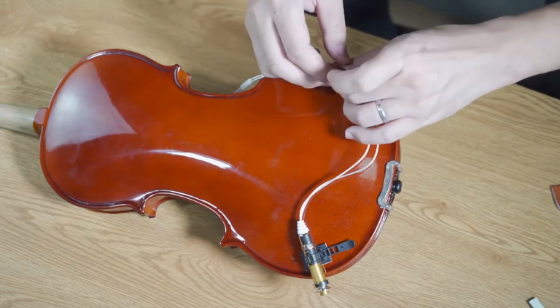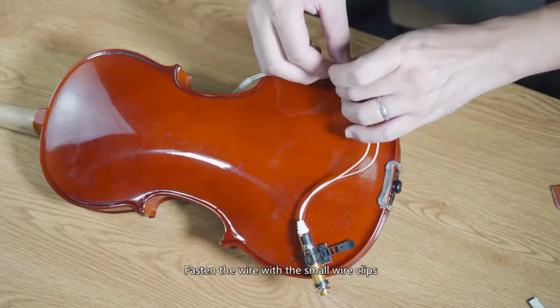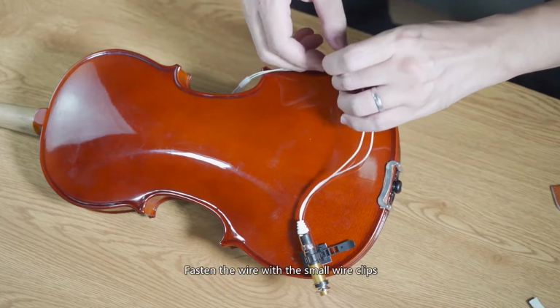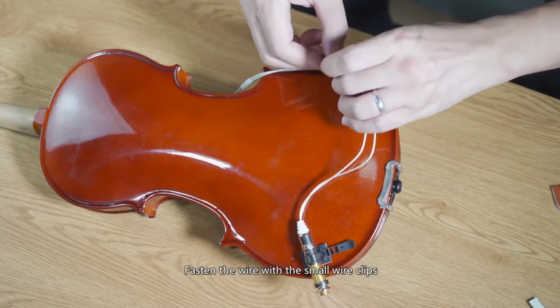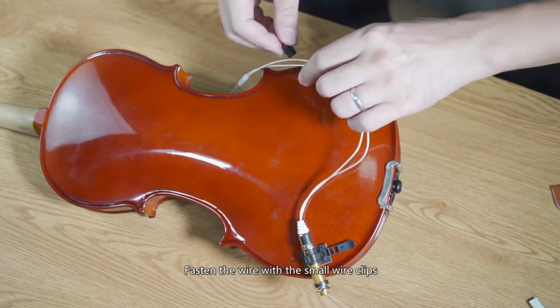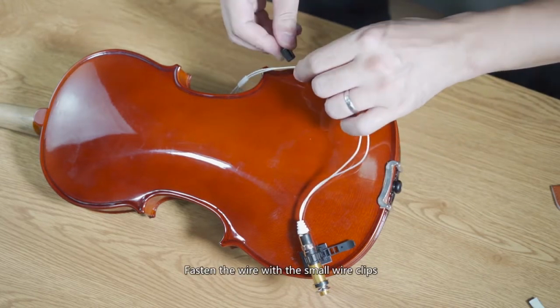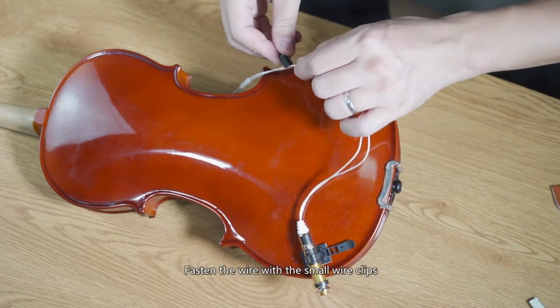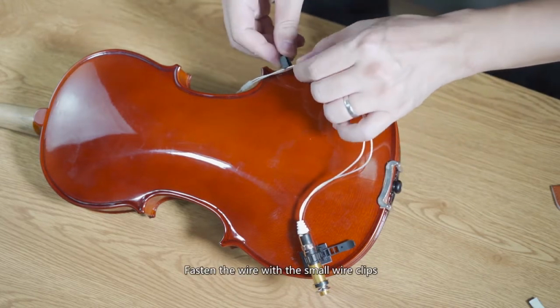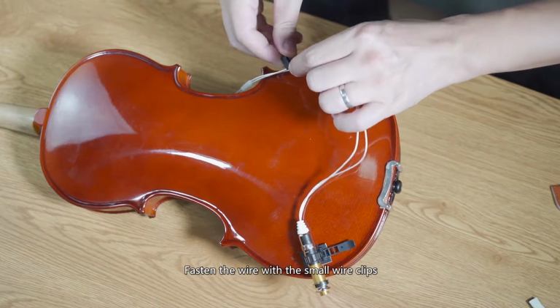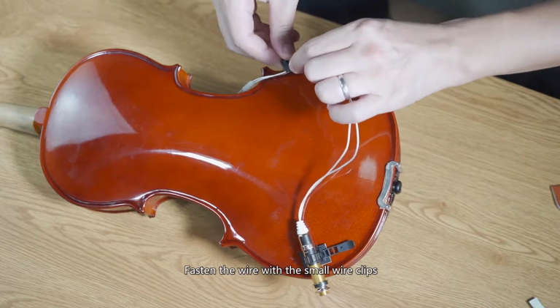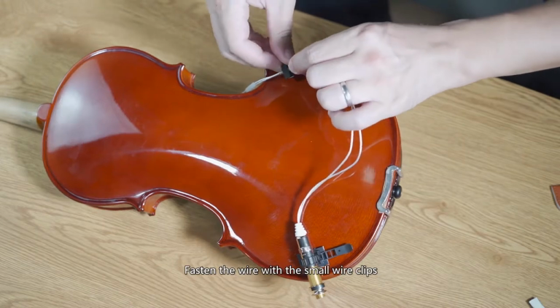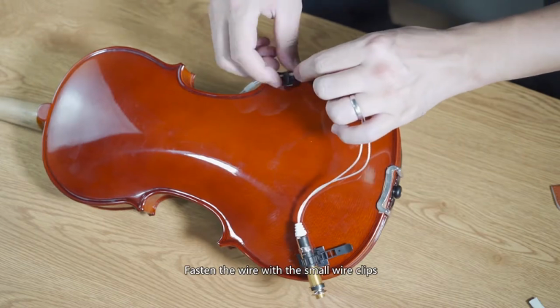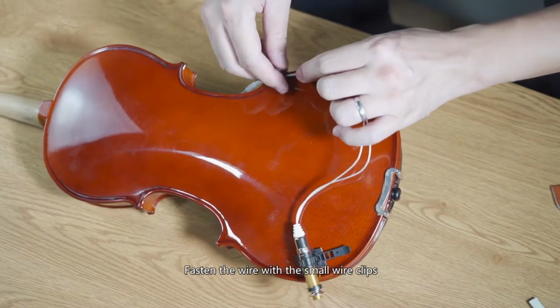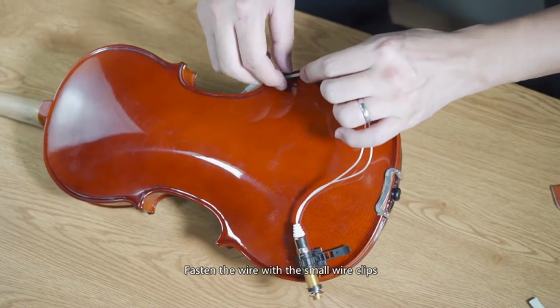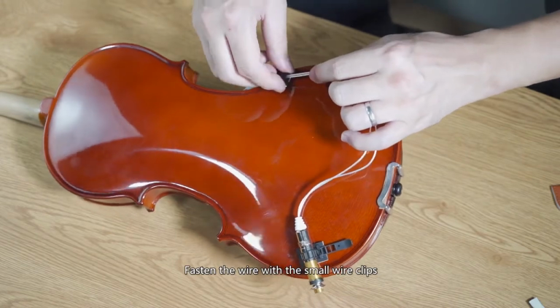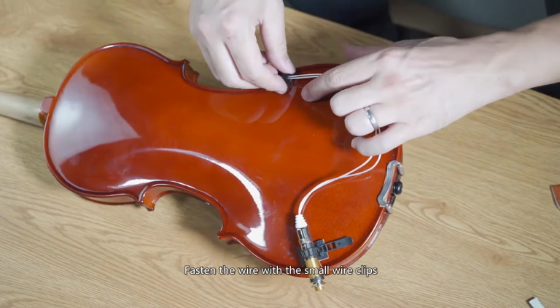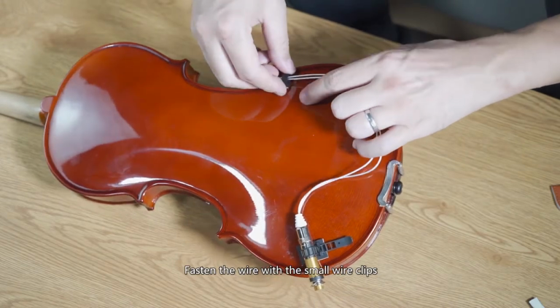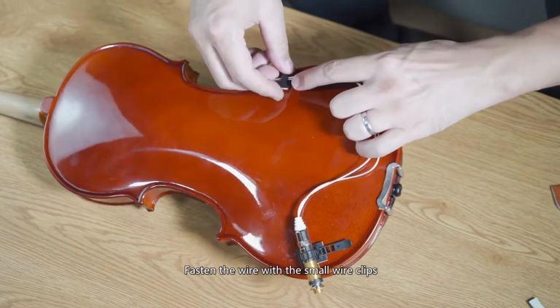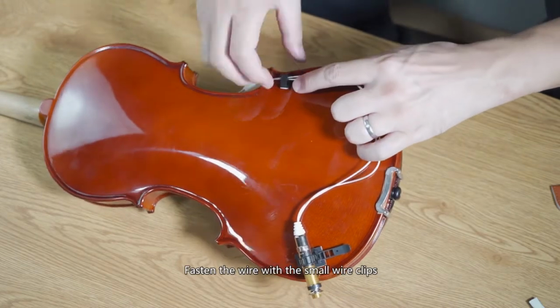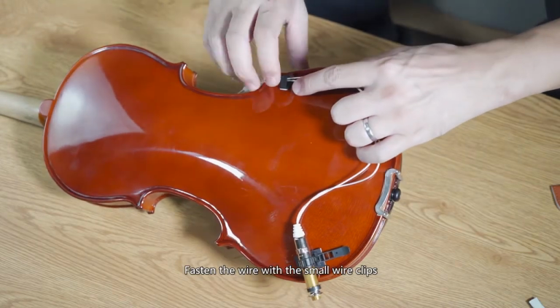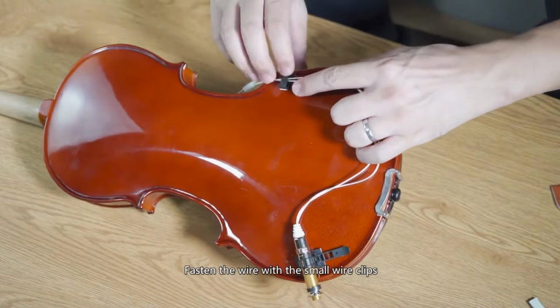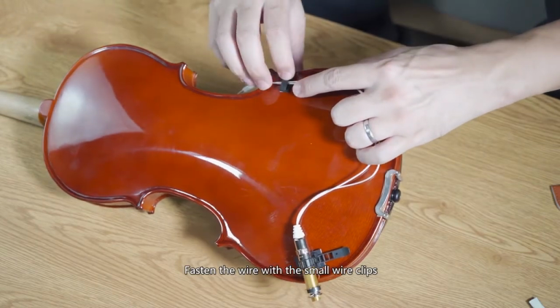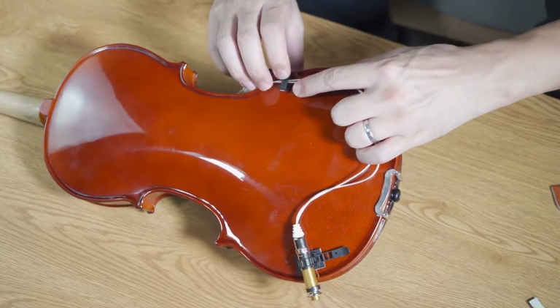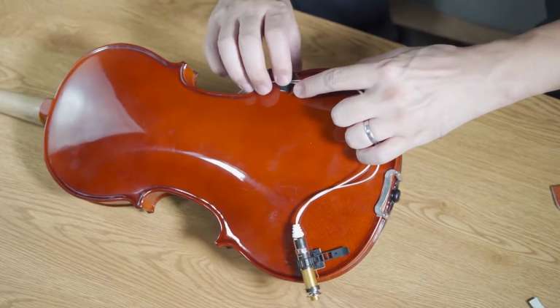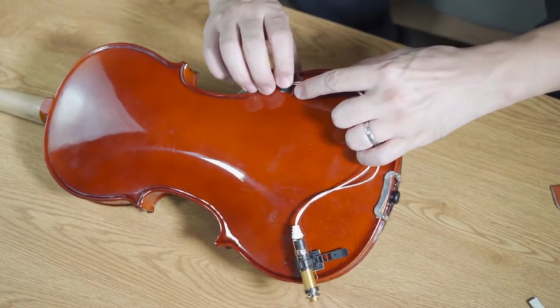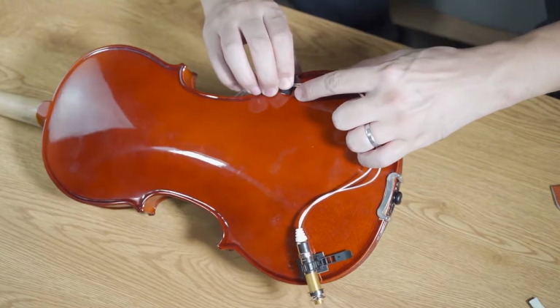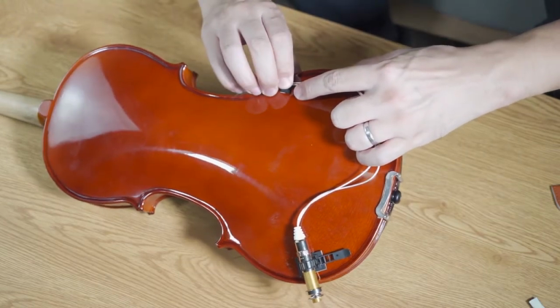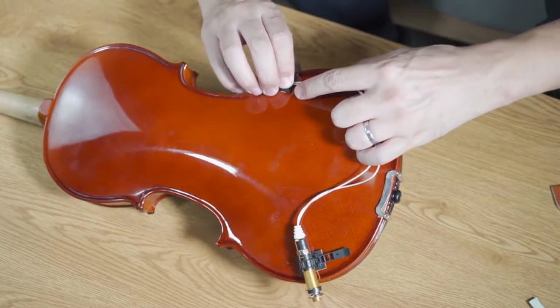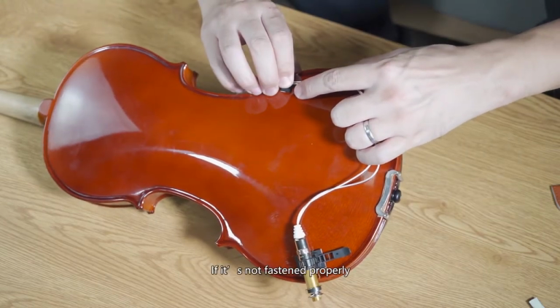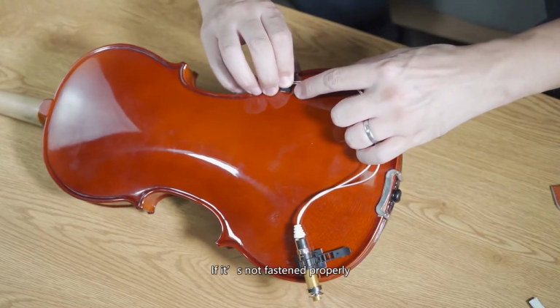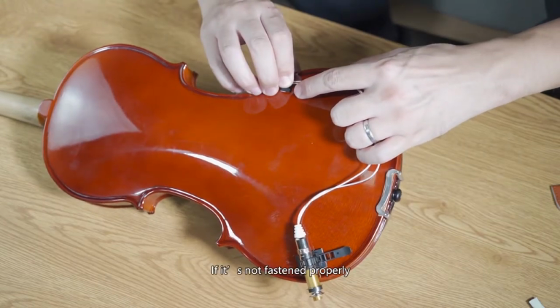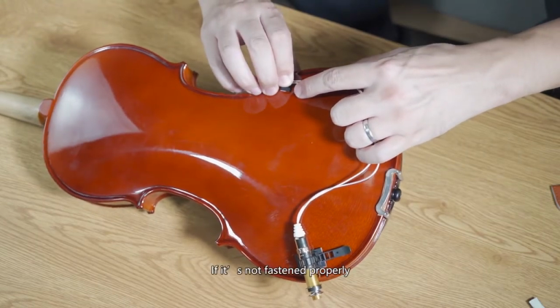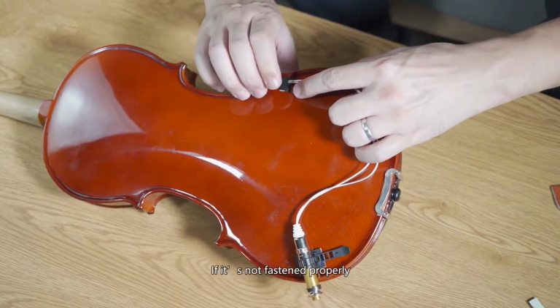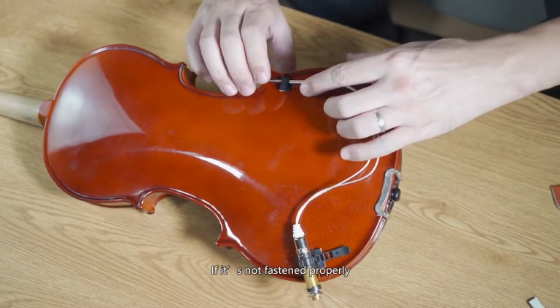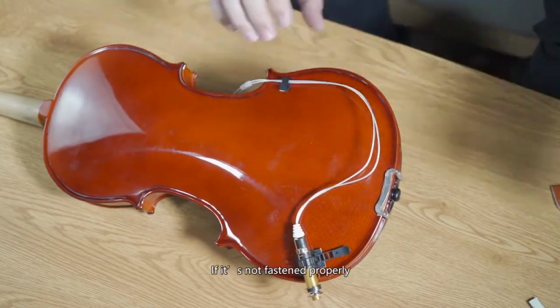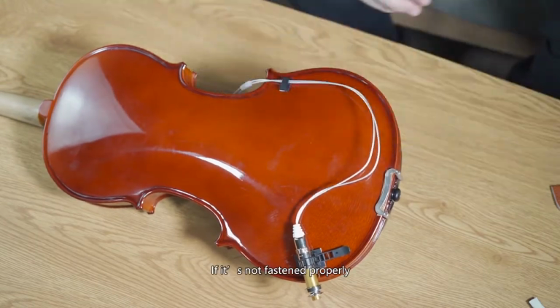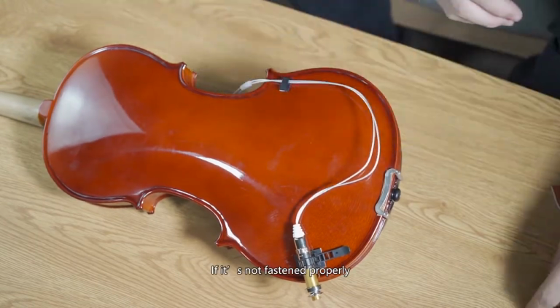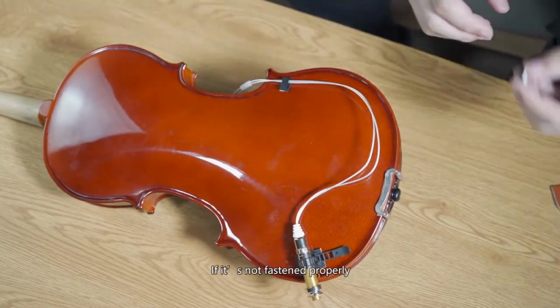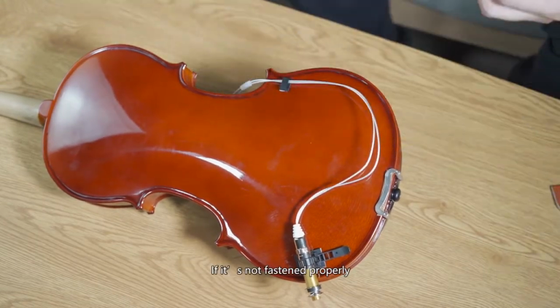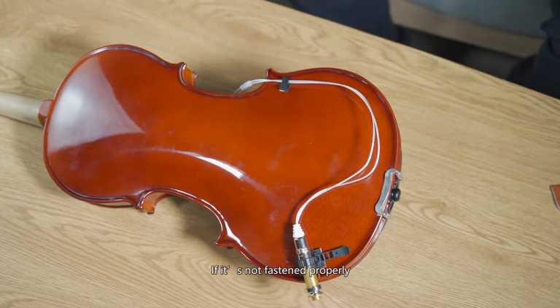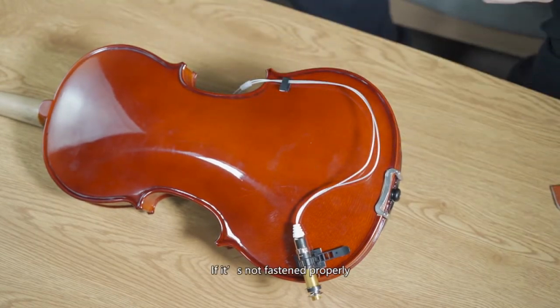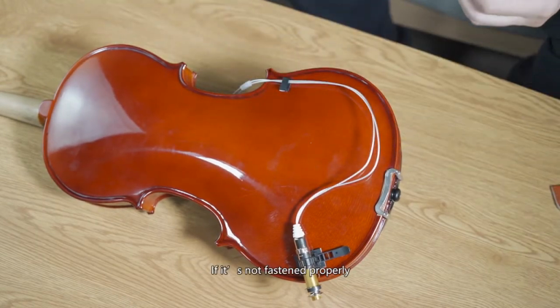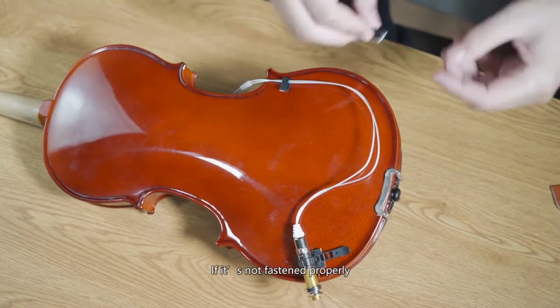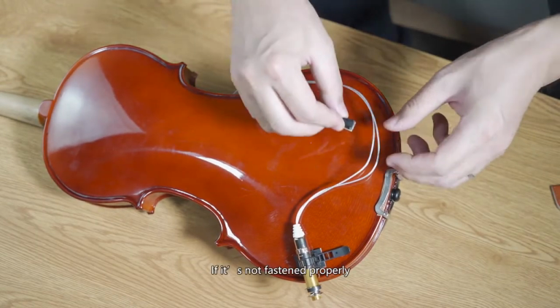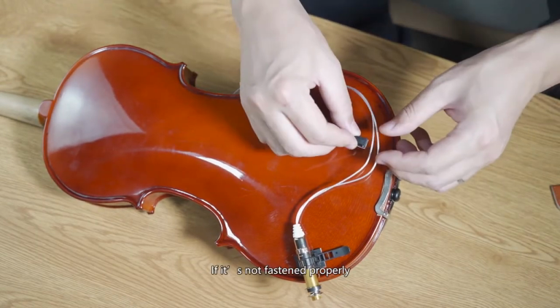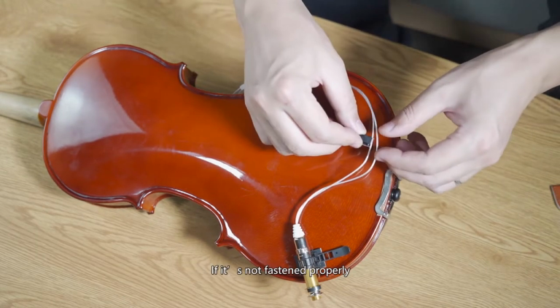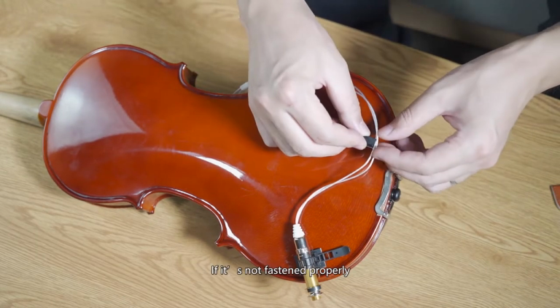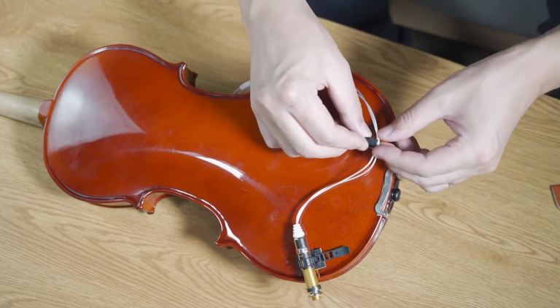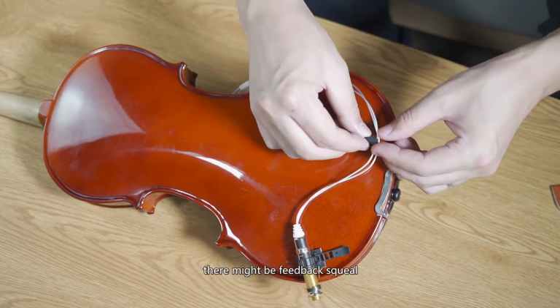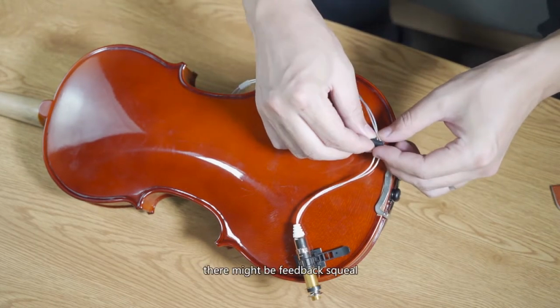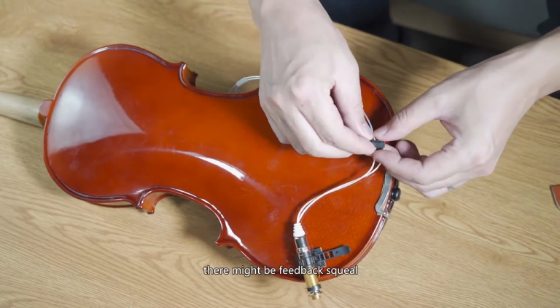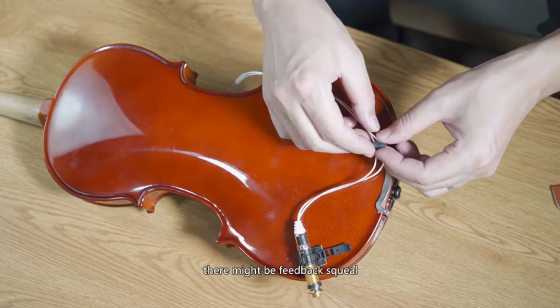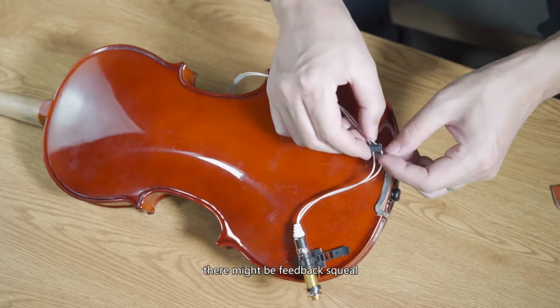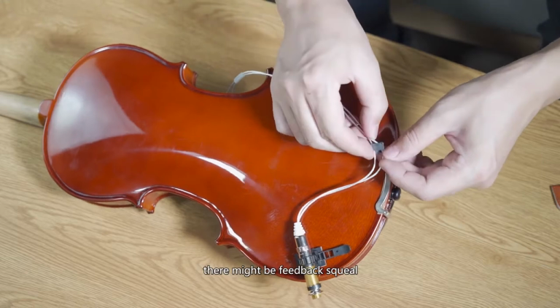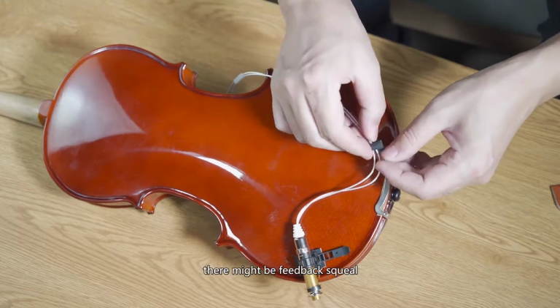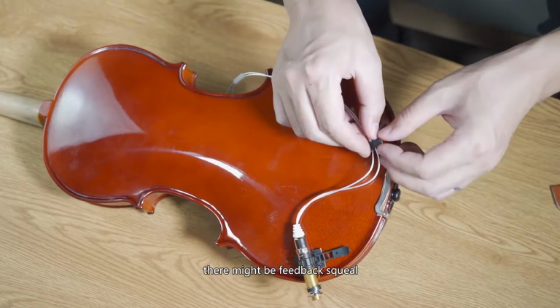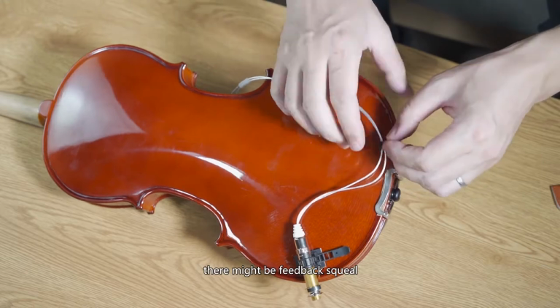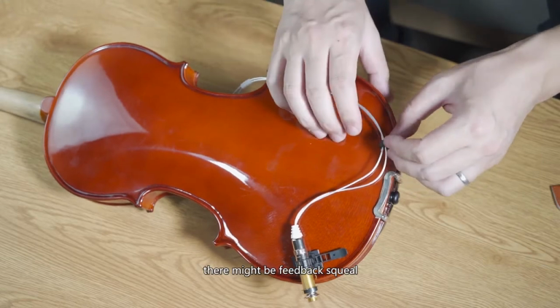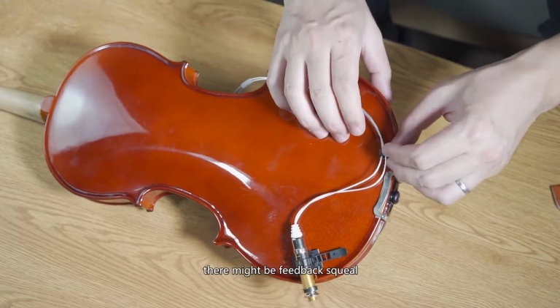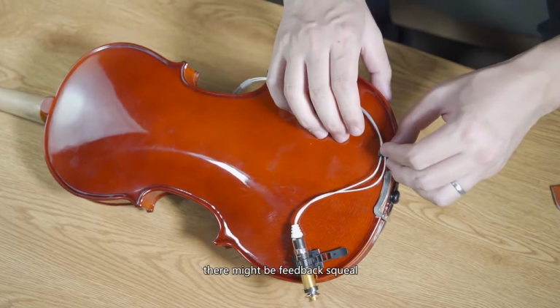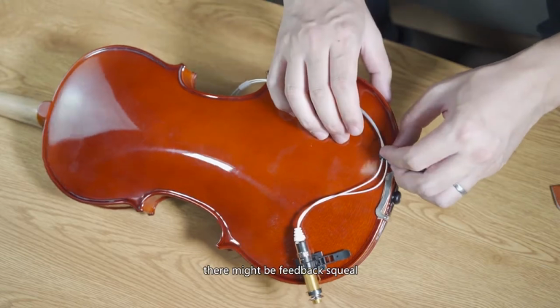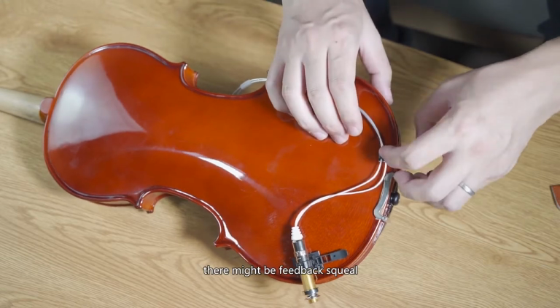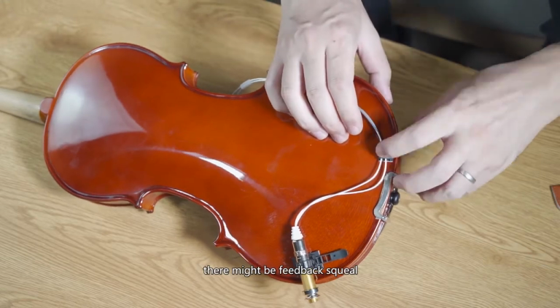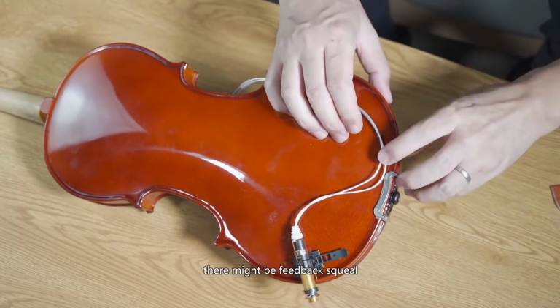Fasten the wire with the small wire clips. If it's not fastened properly, there might be feedback squeal.